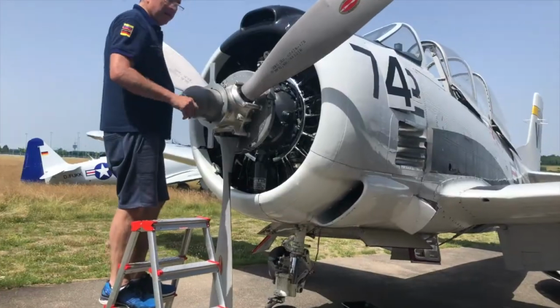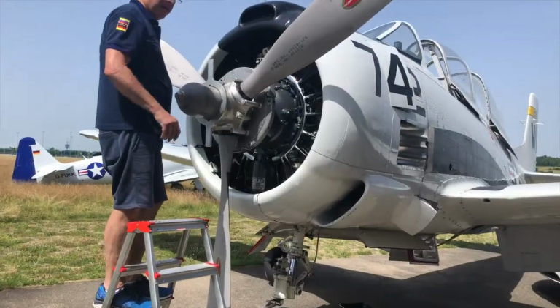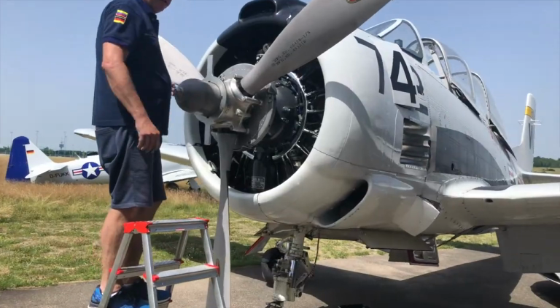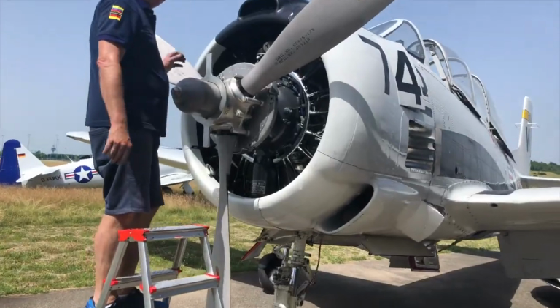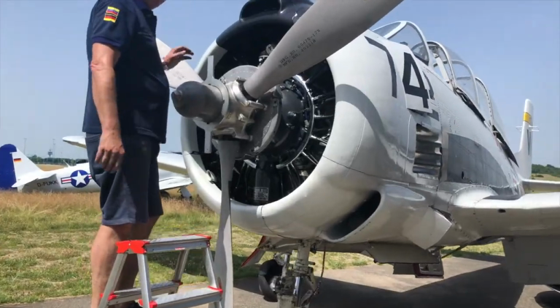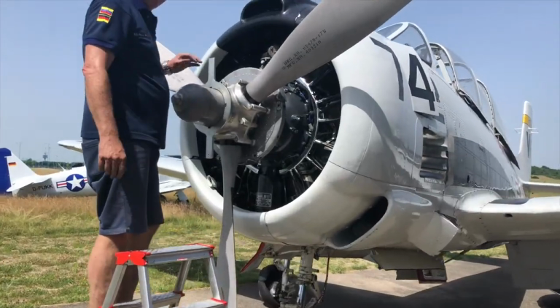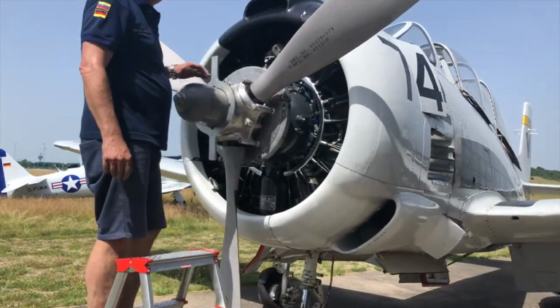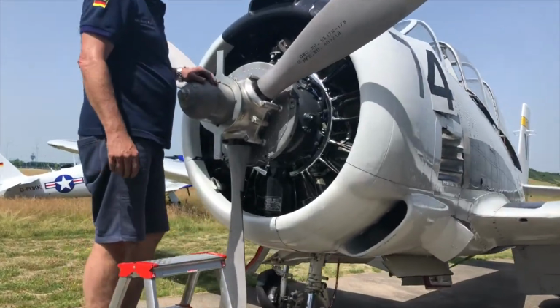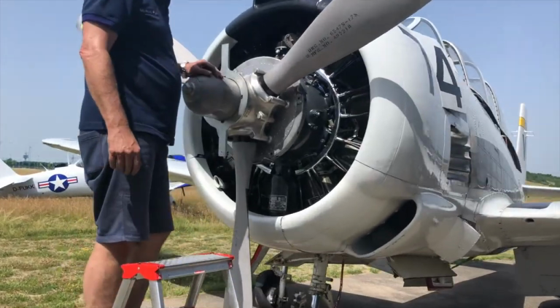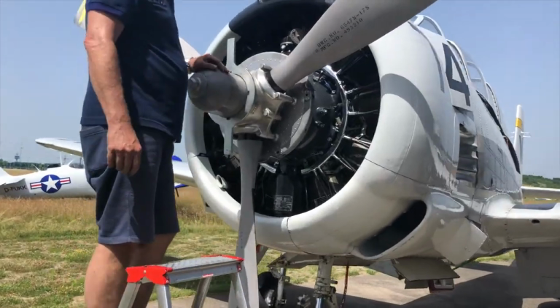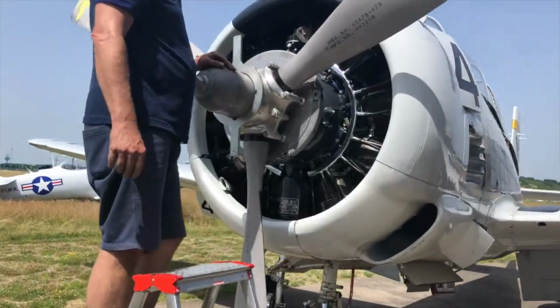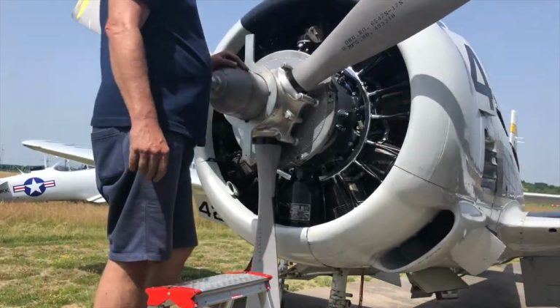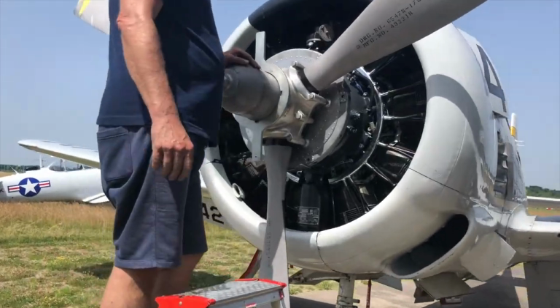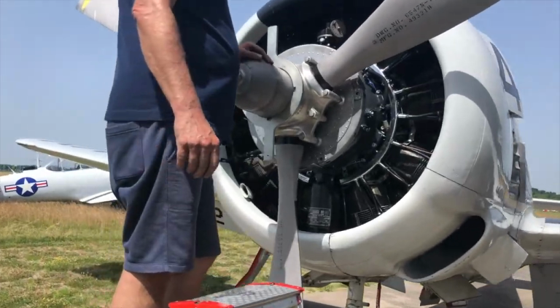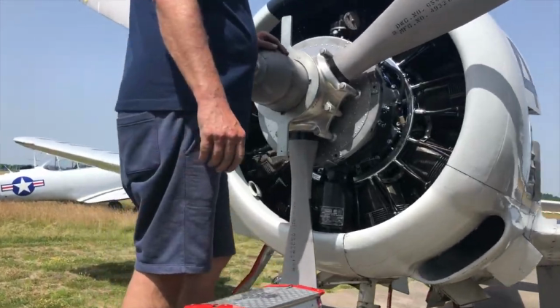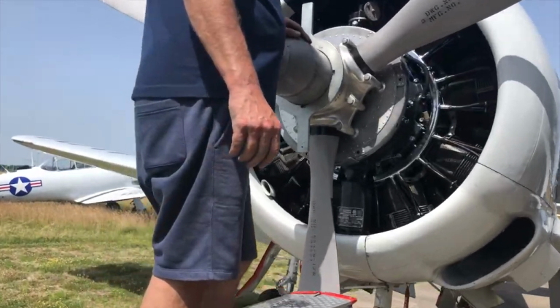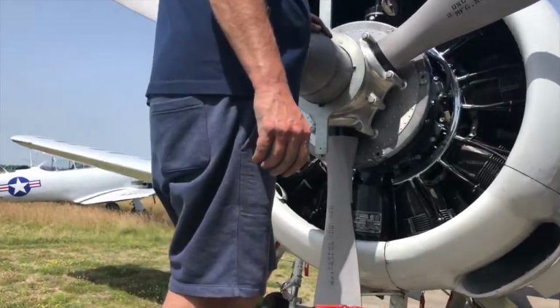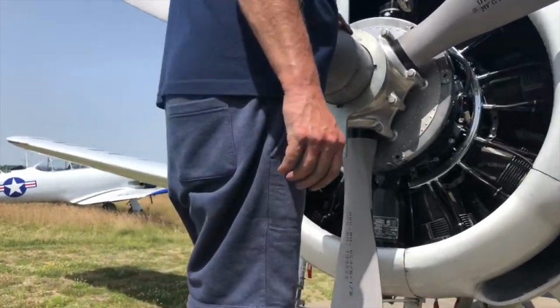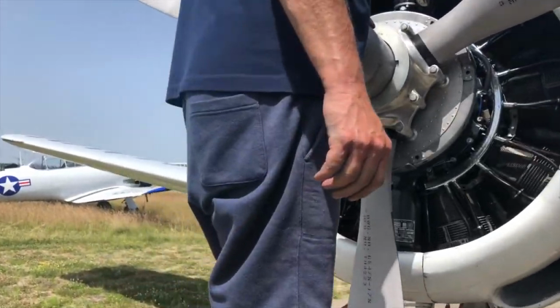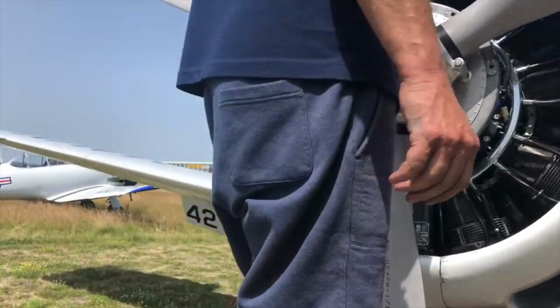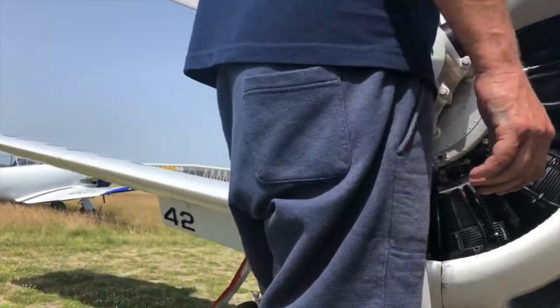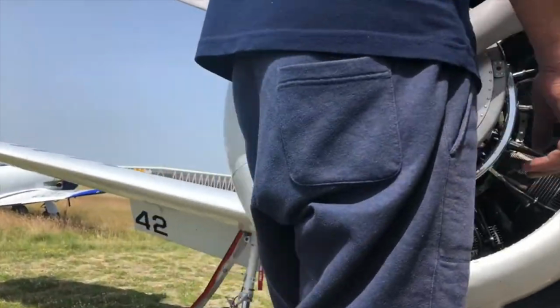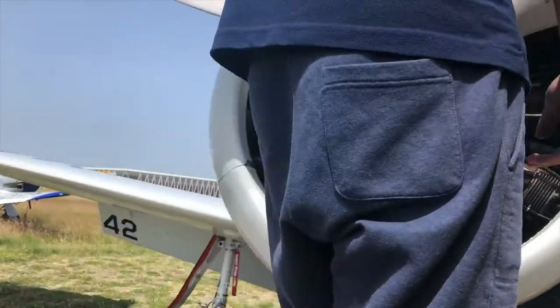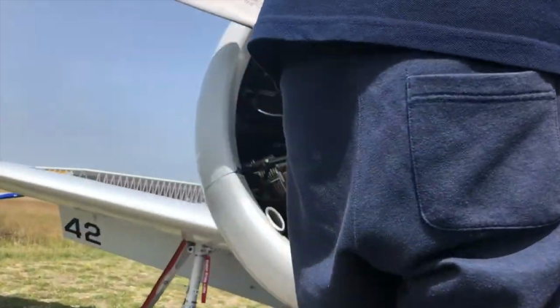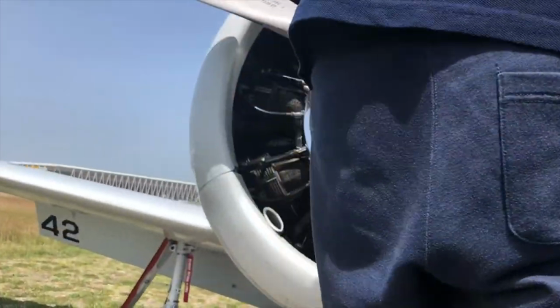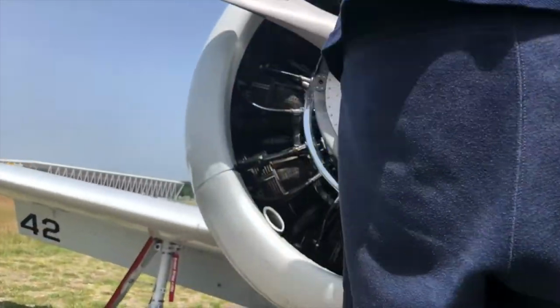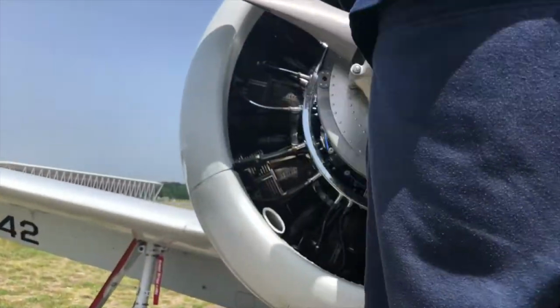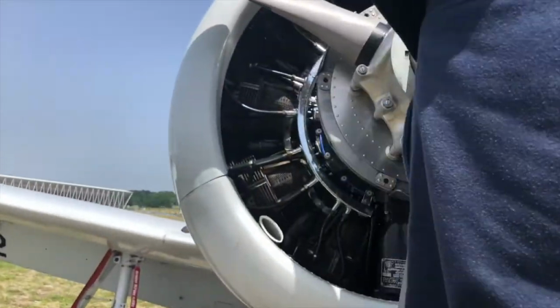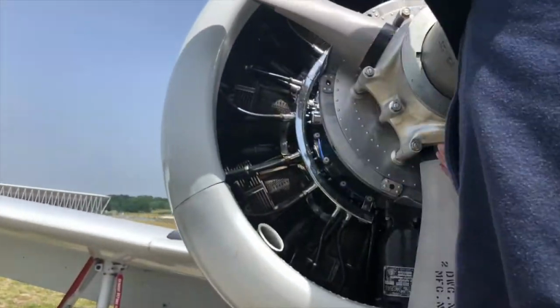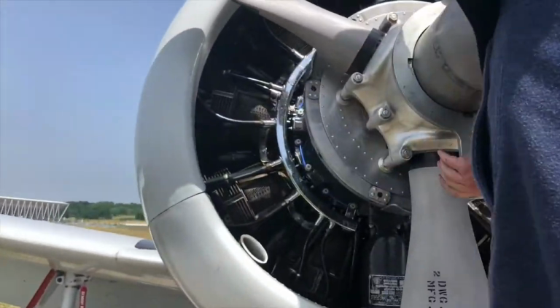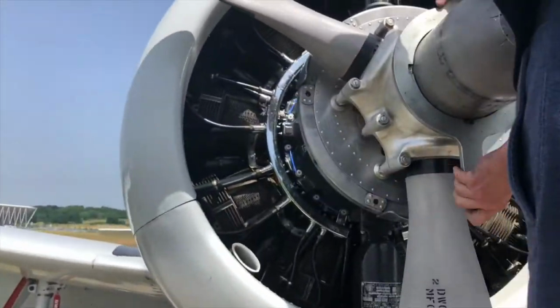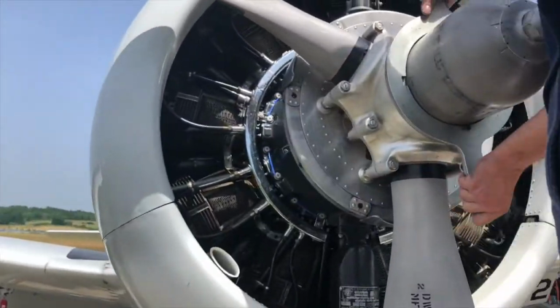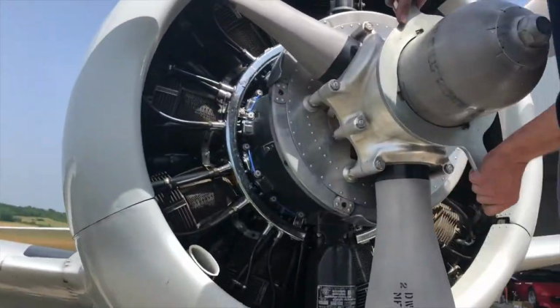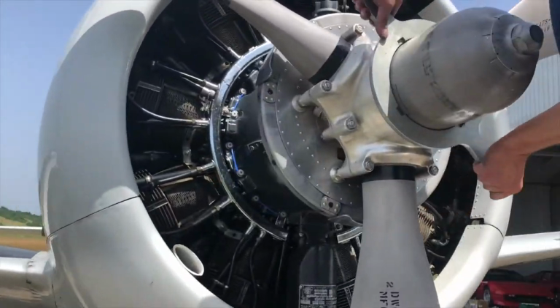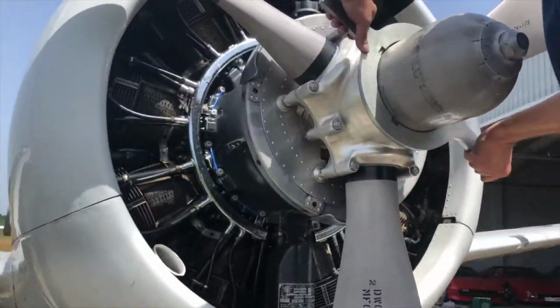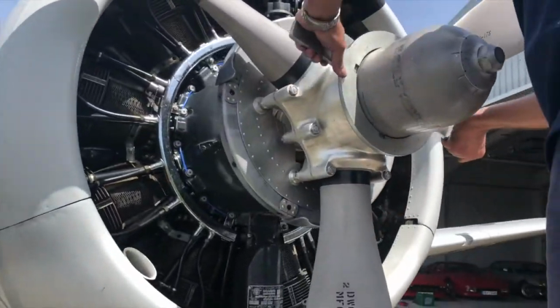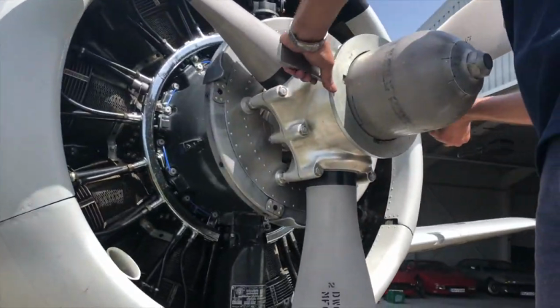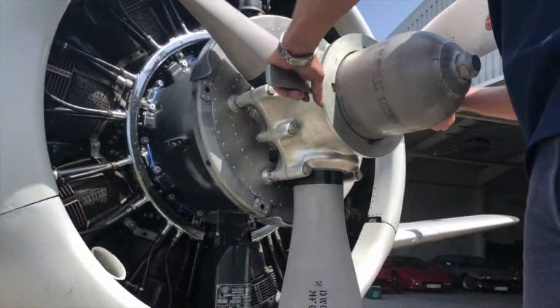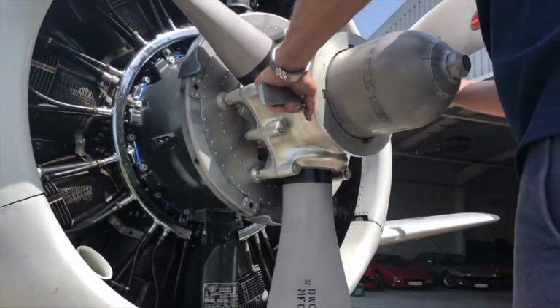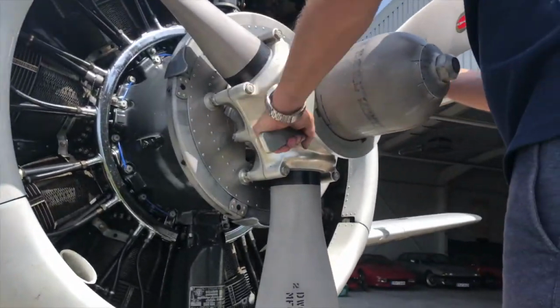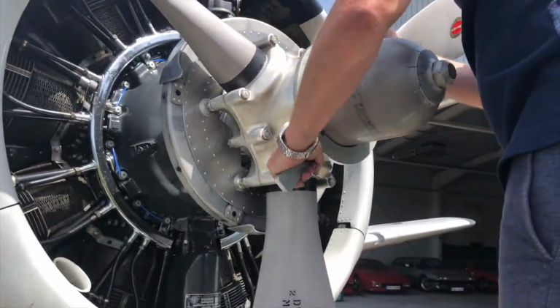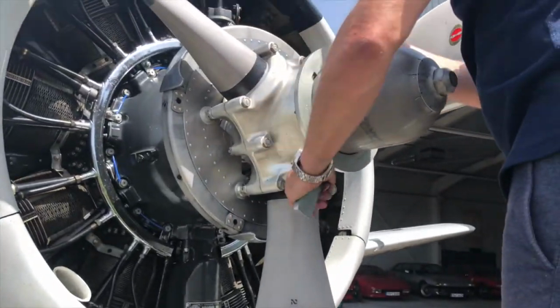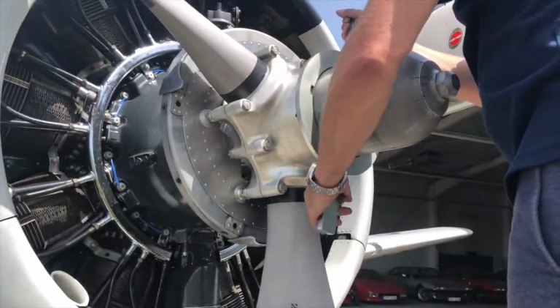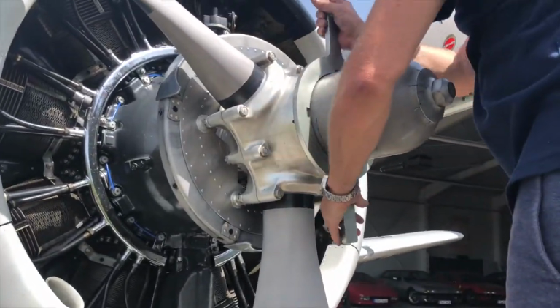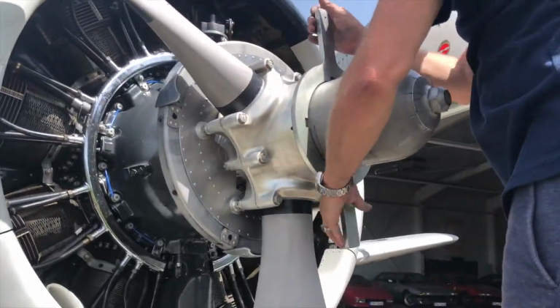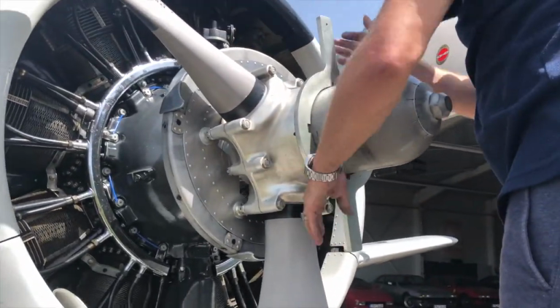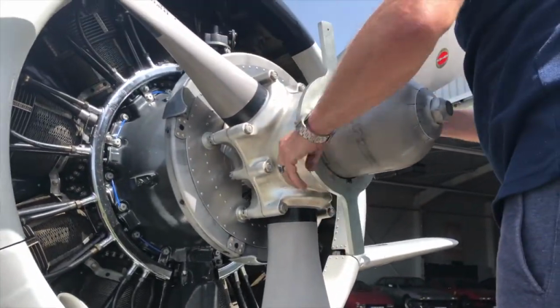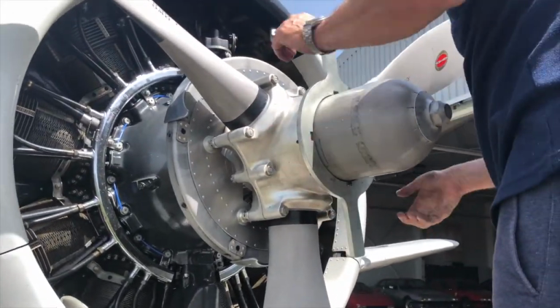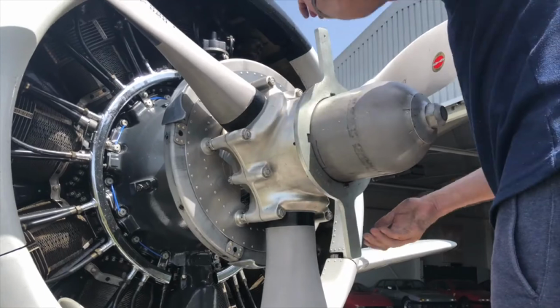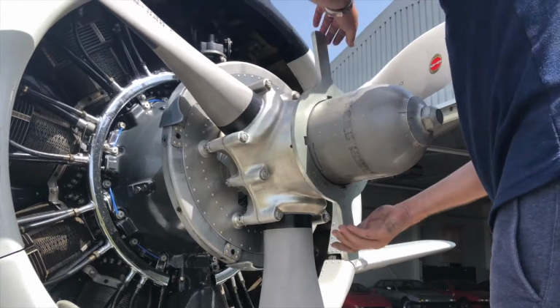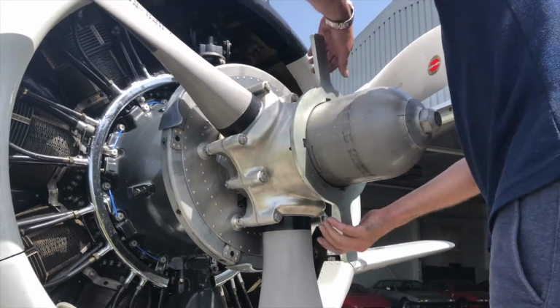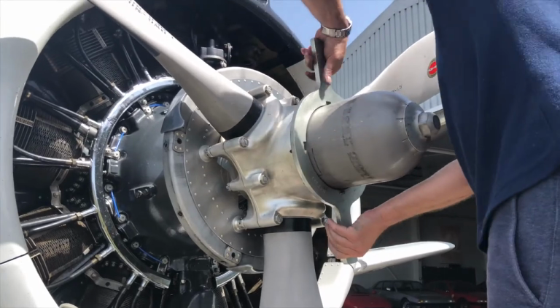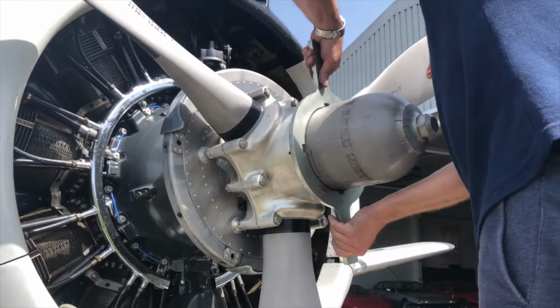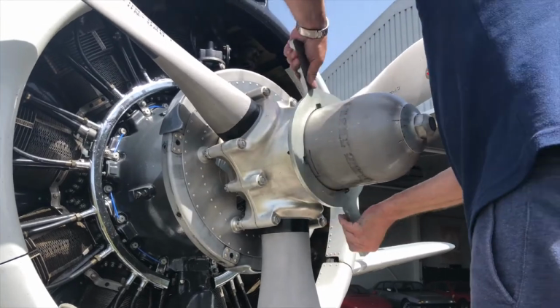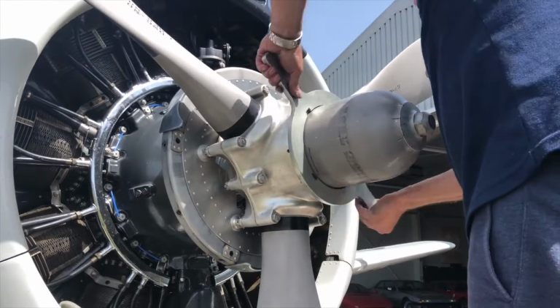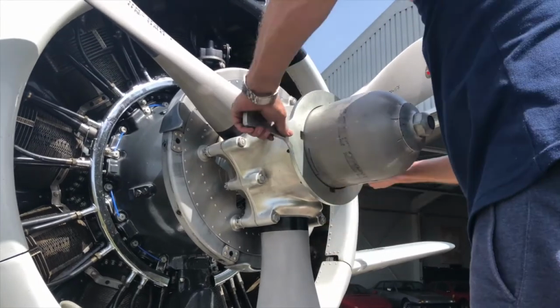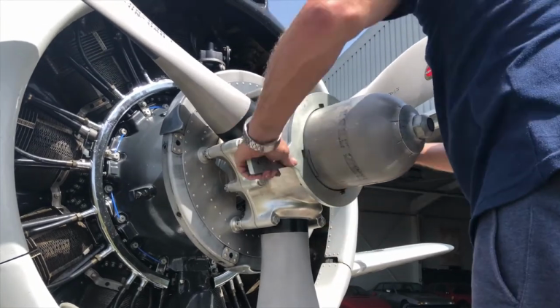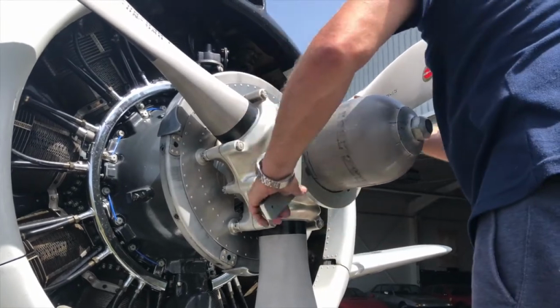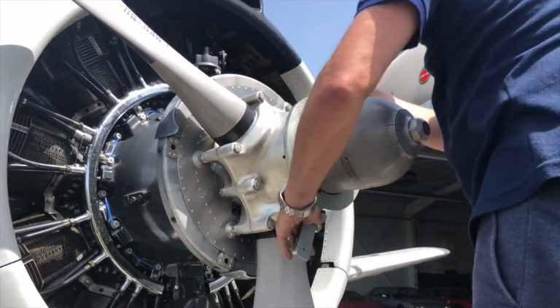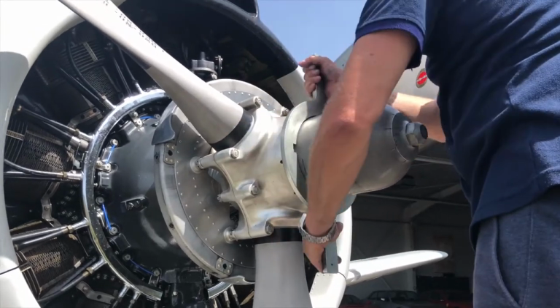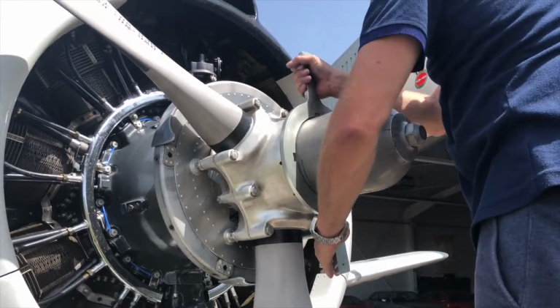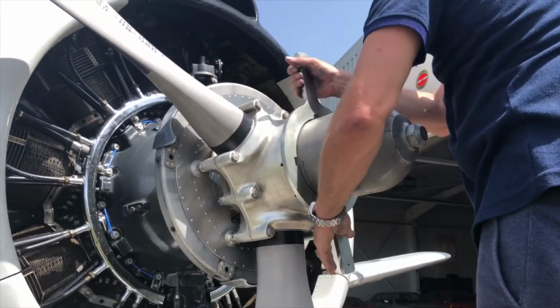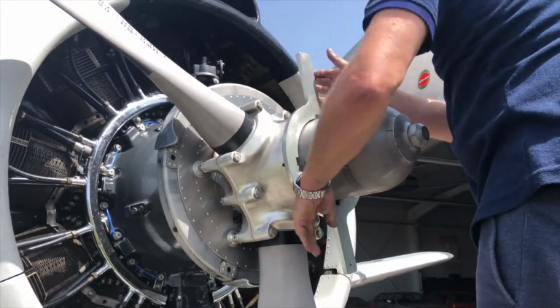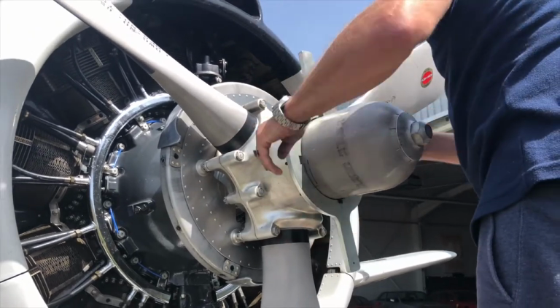The propeller dome can be opened with this special key, as you can see here.